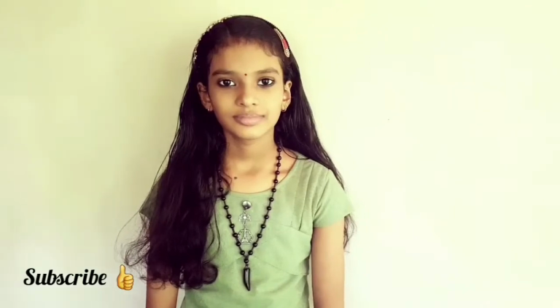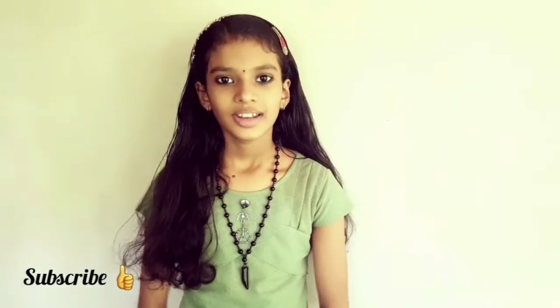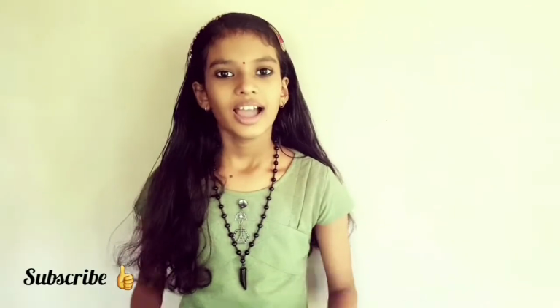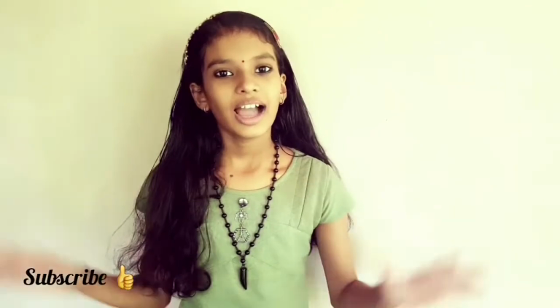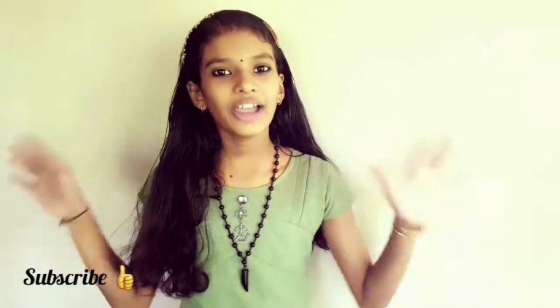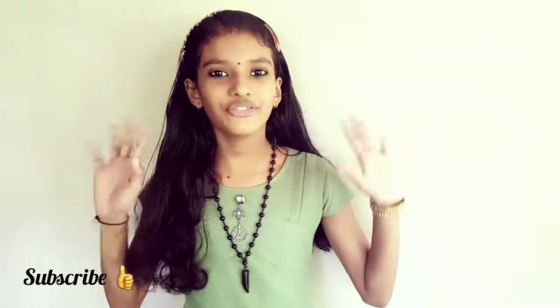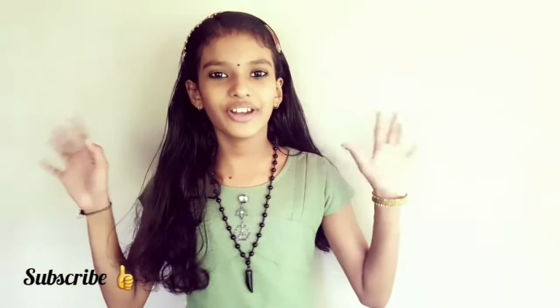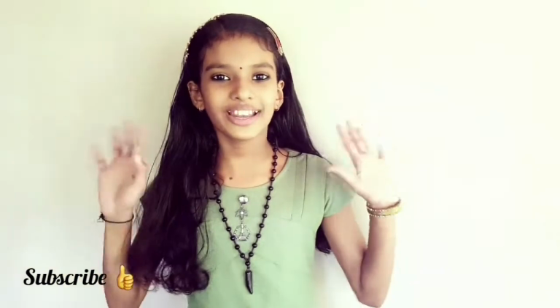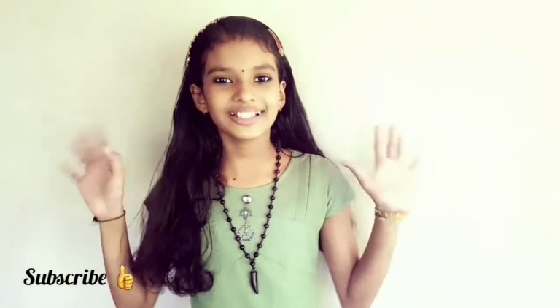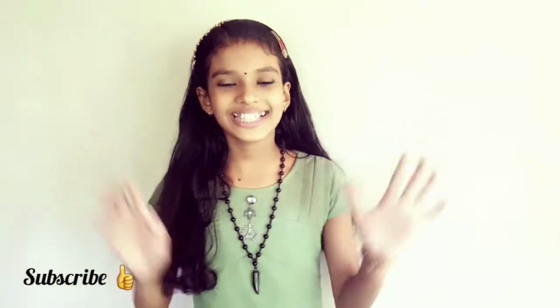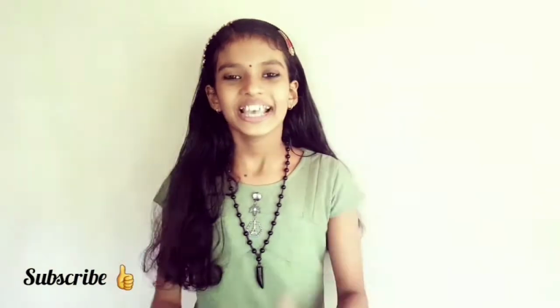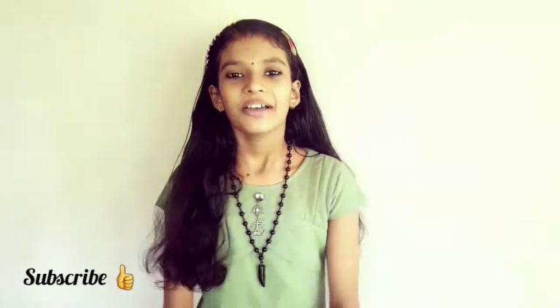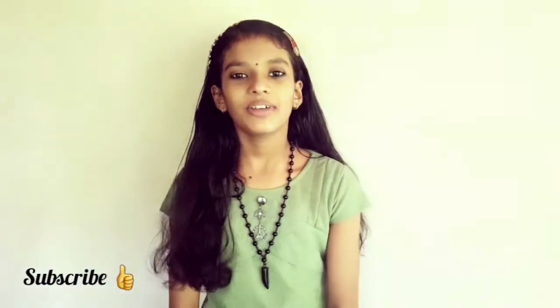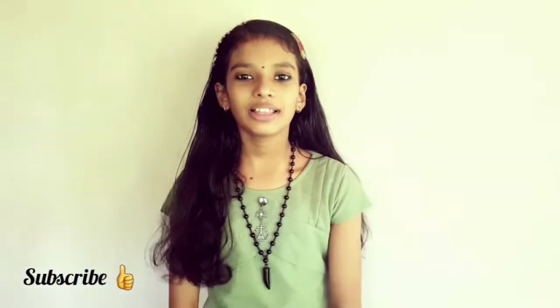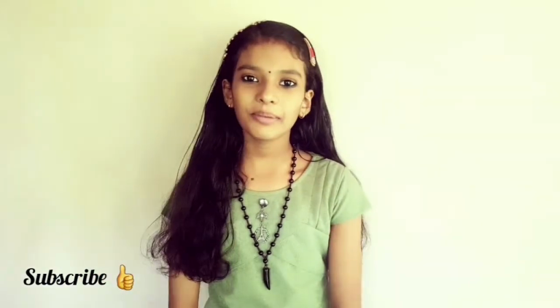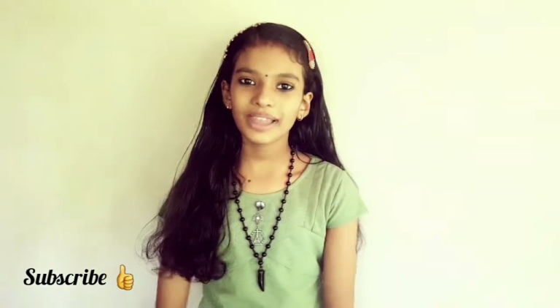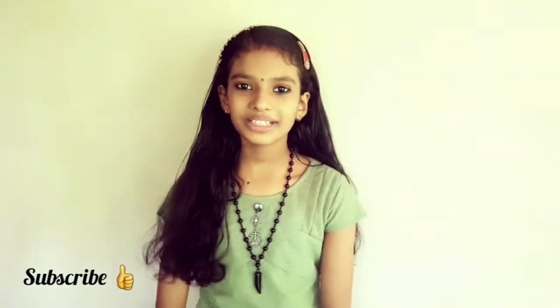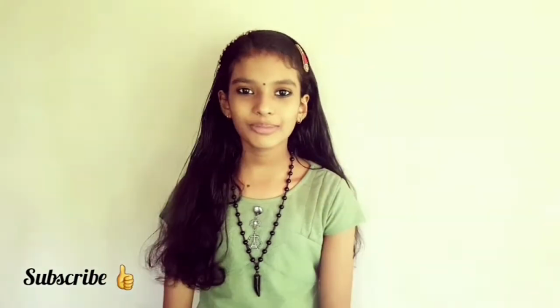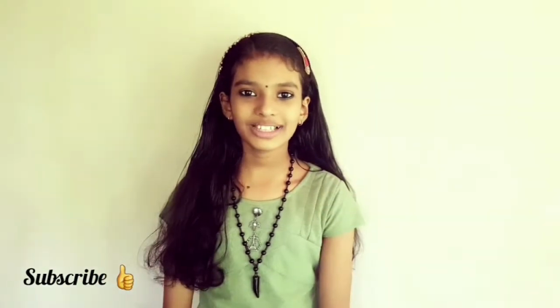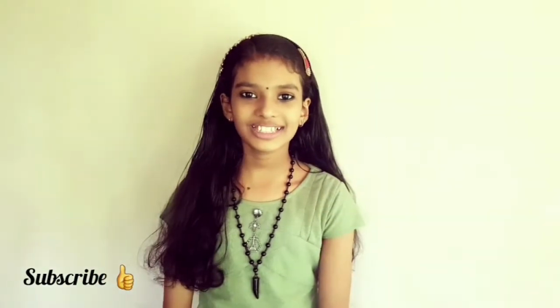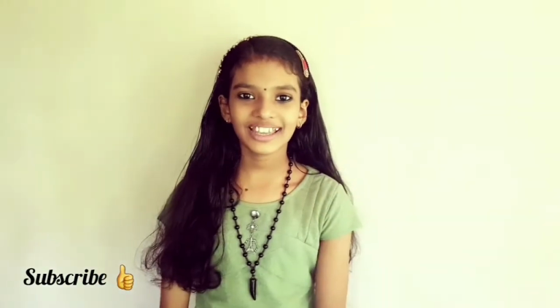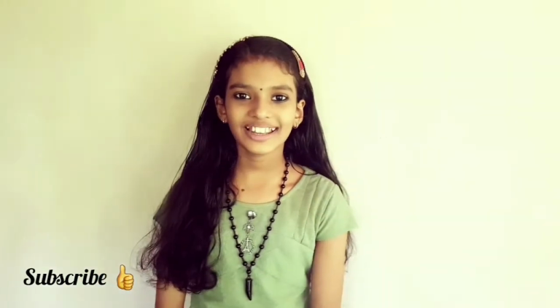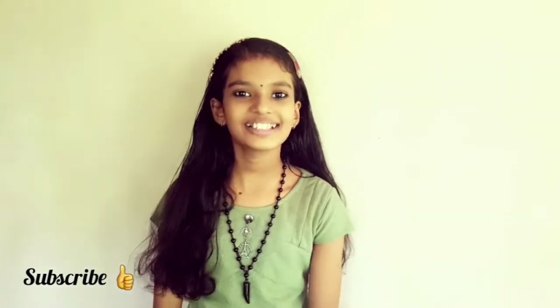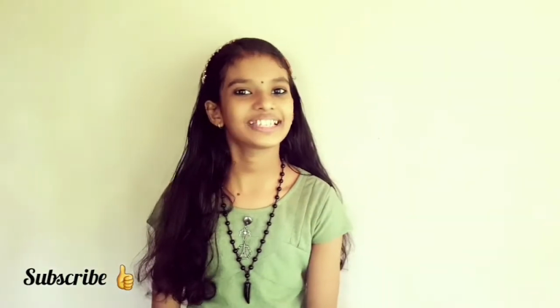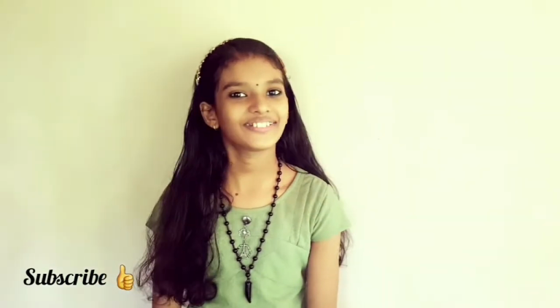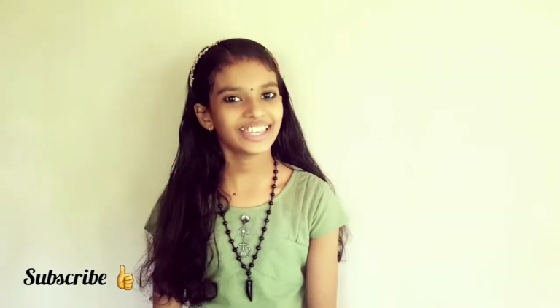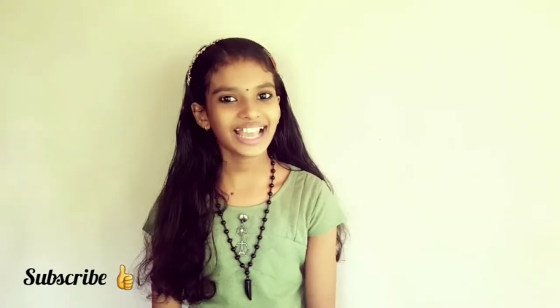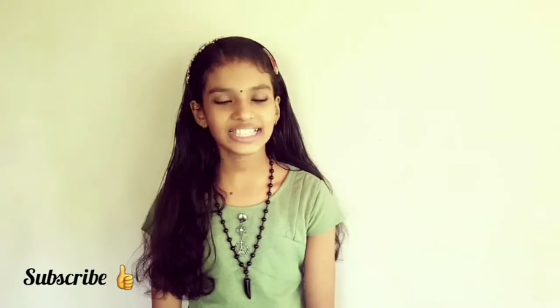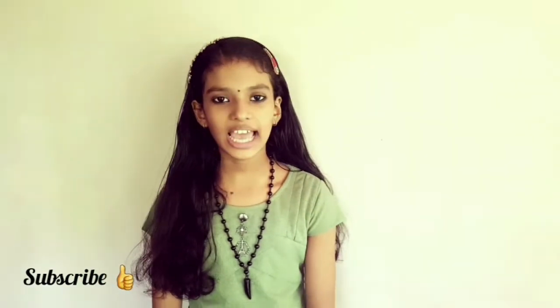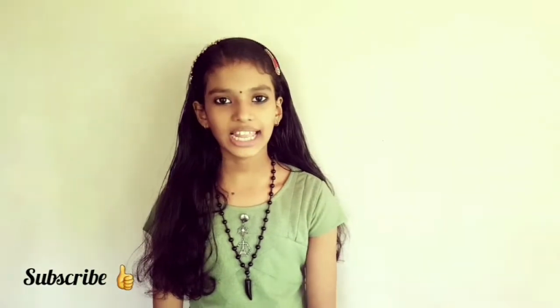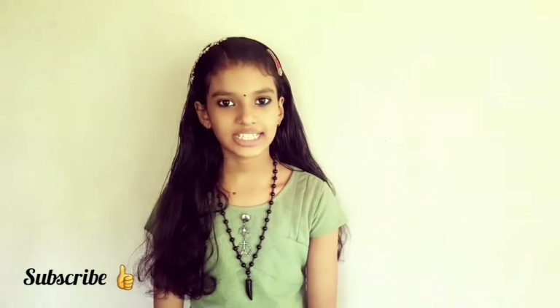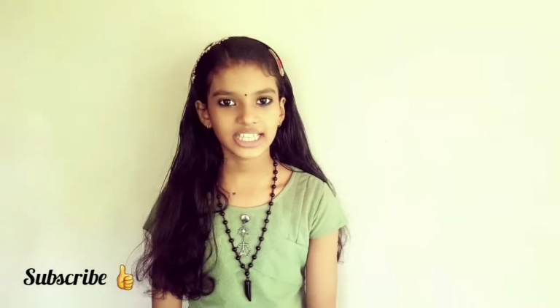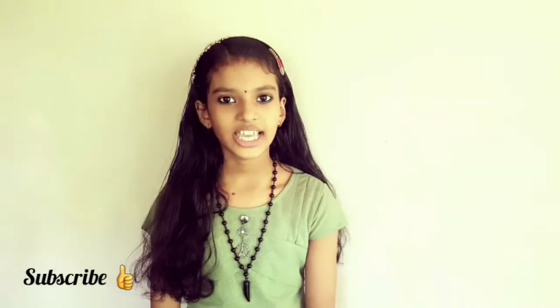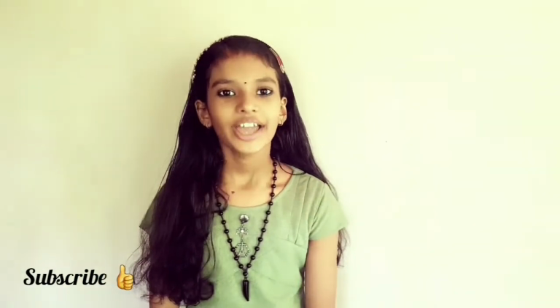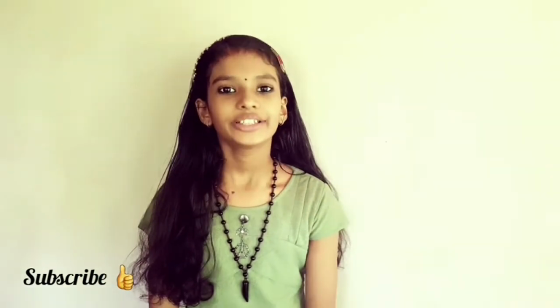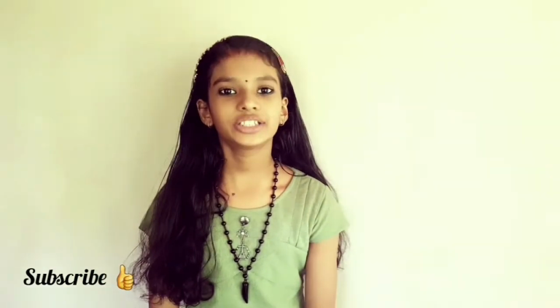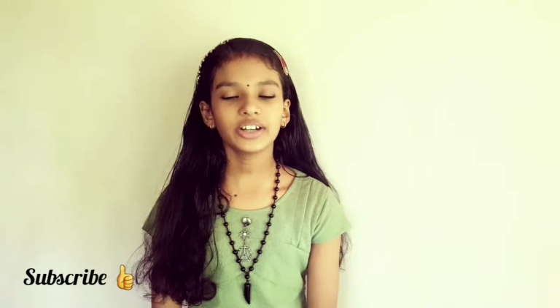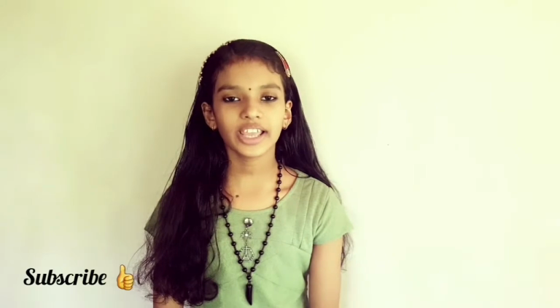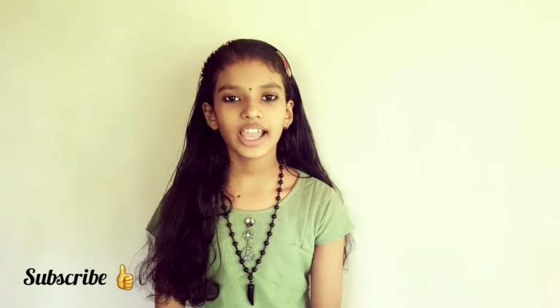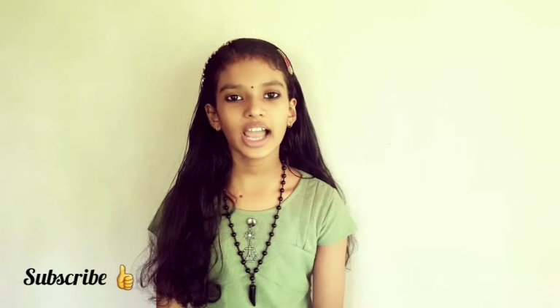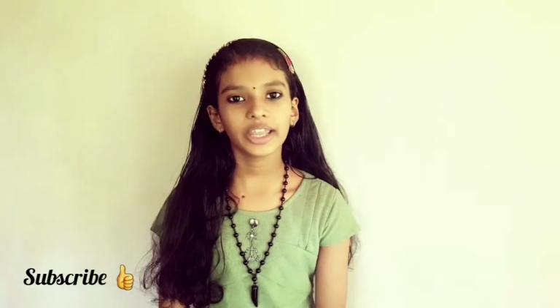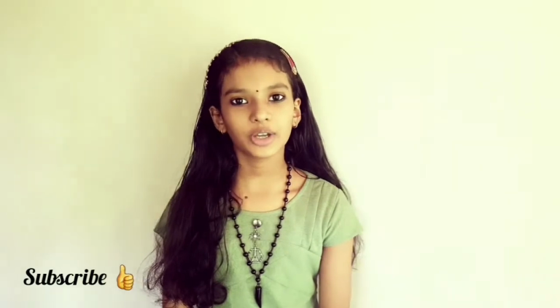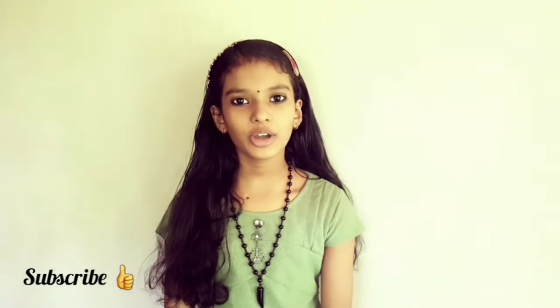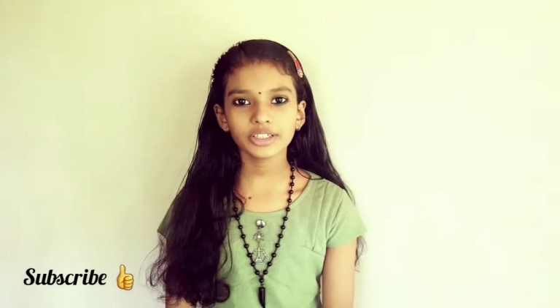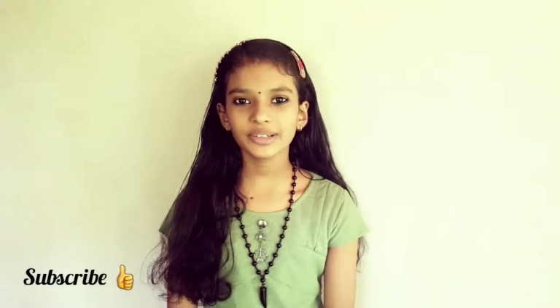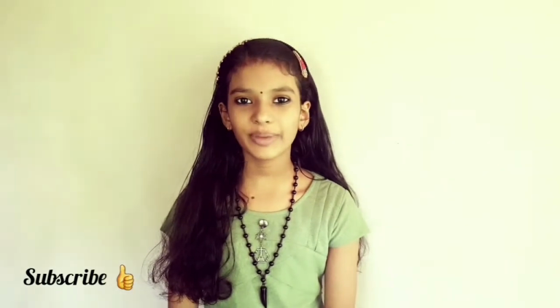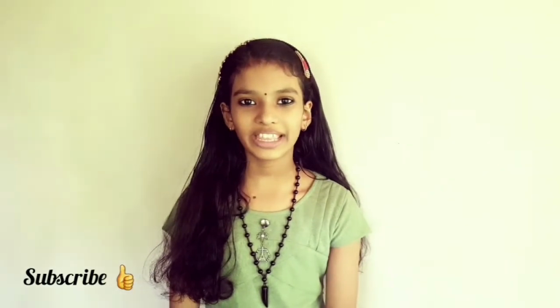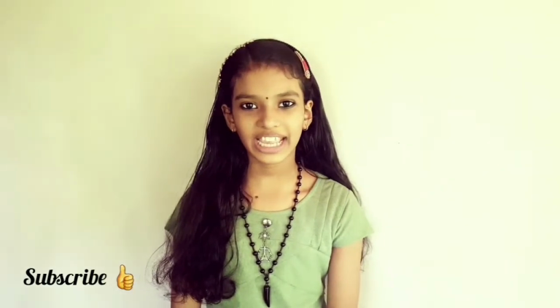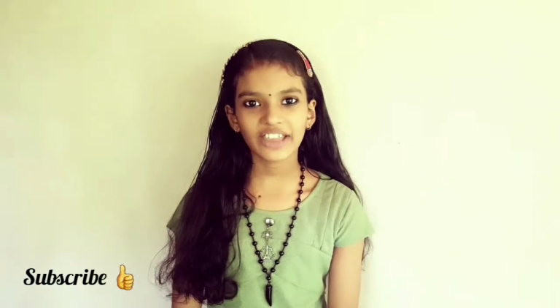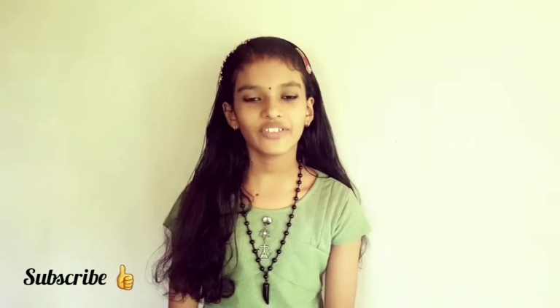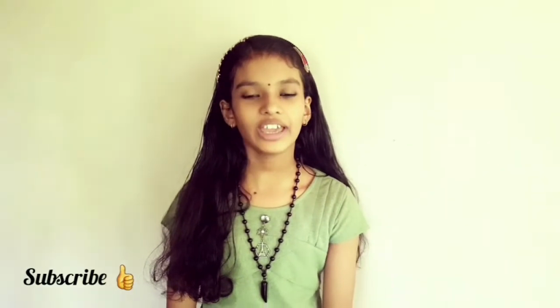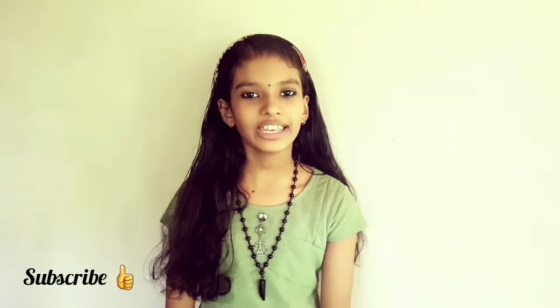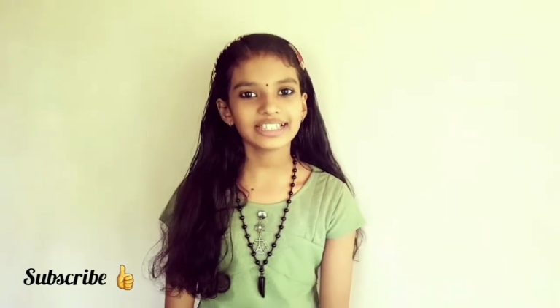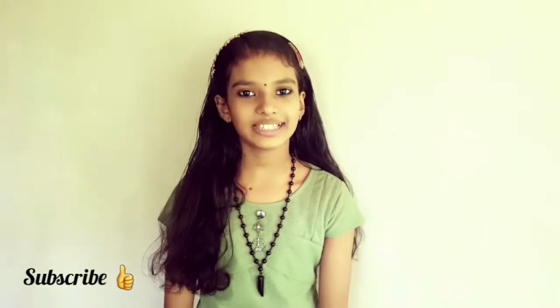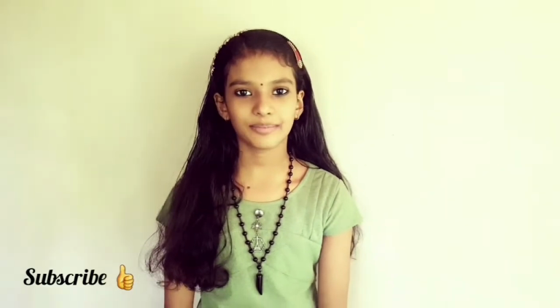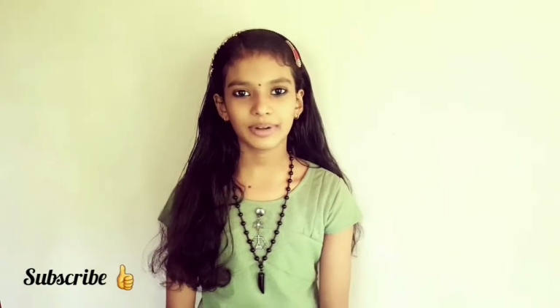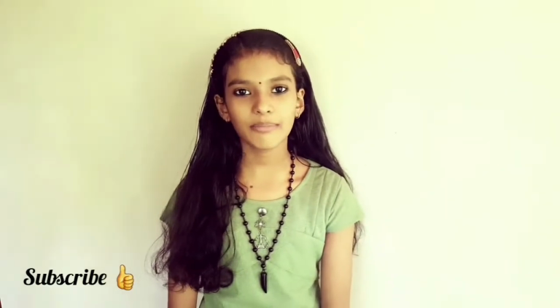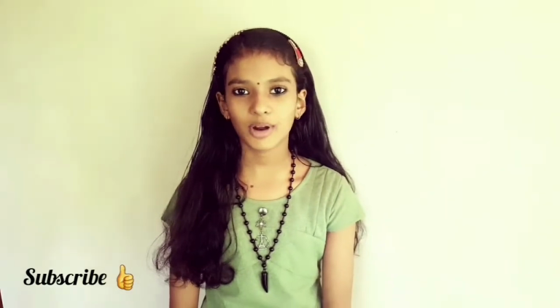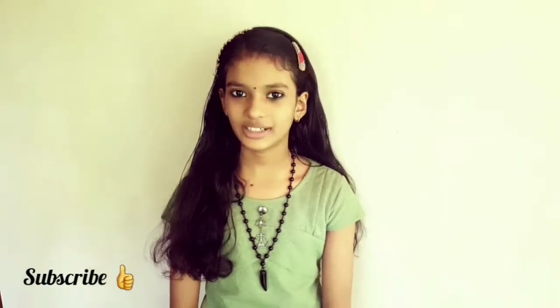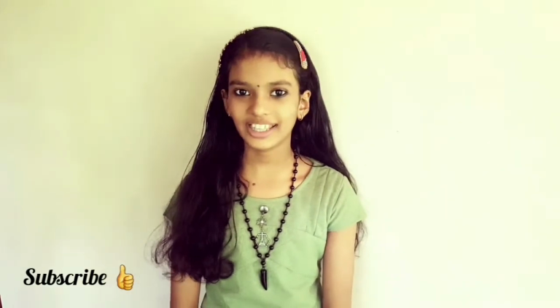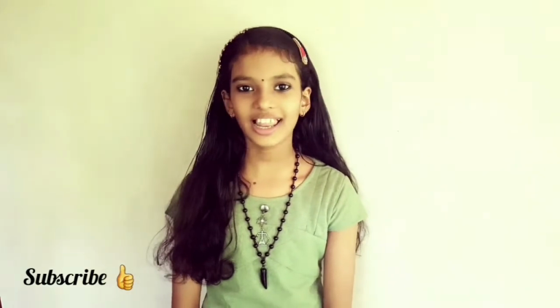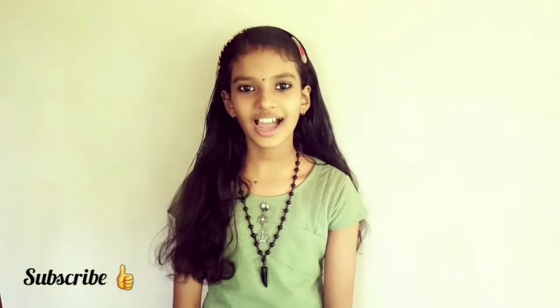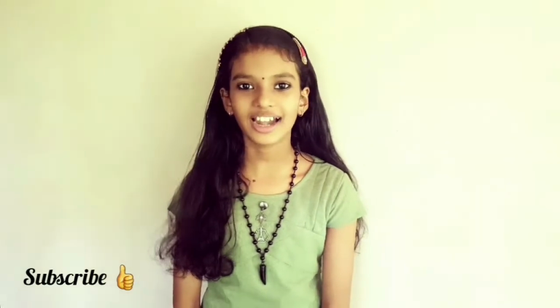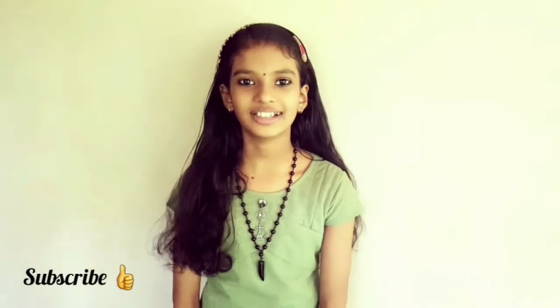Hi friends, welcome back to my channel Shivaniya's Galaxy. Today I am going to make a very simple bottle art.